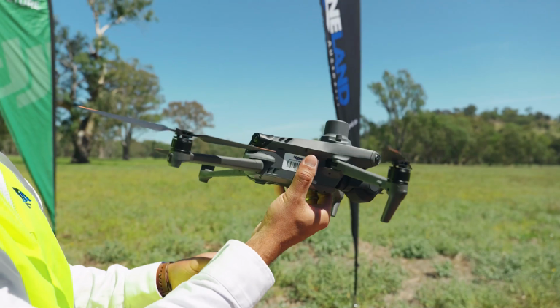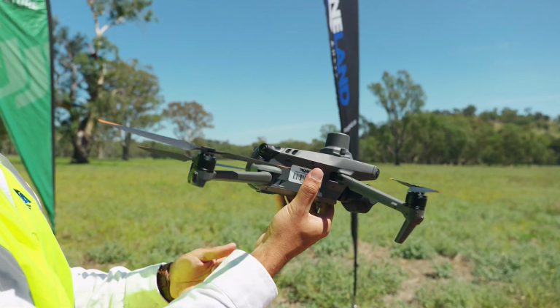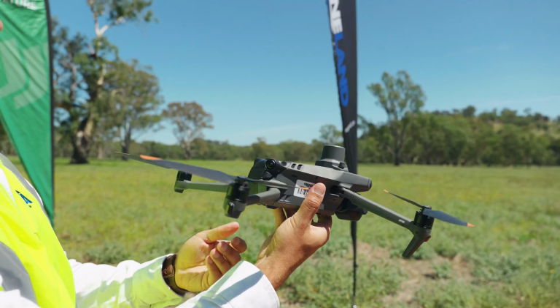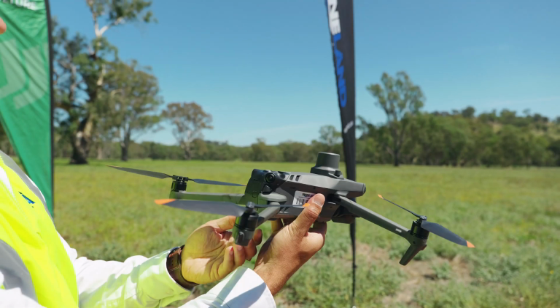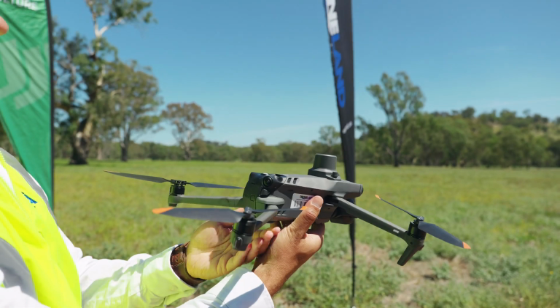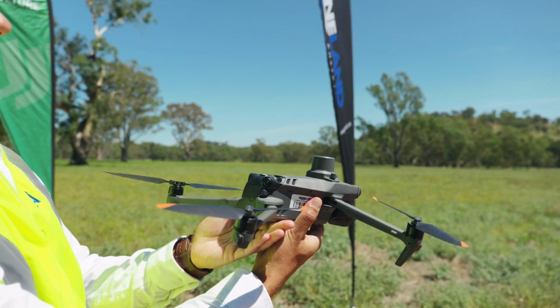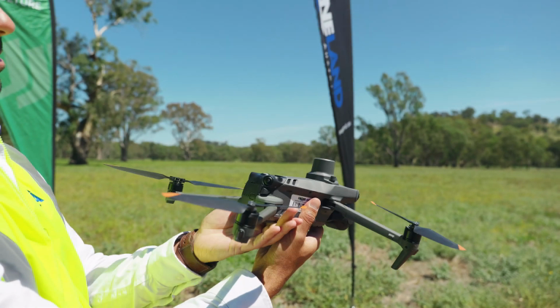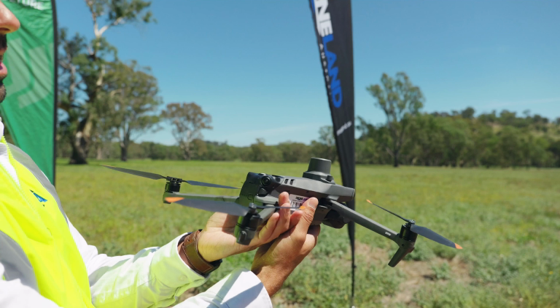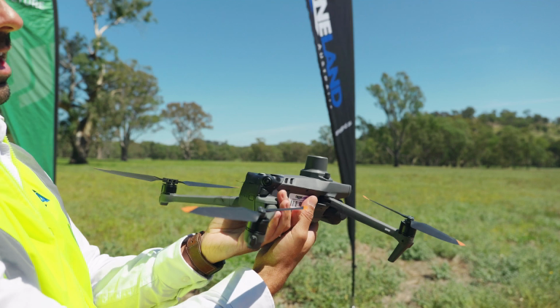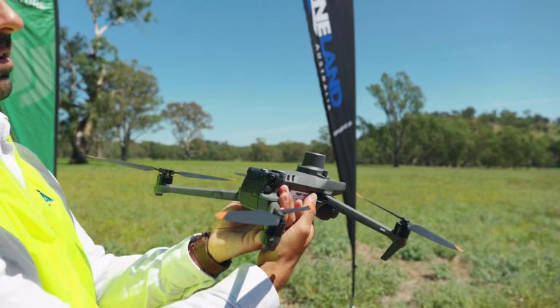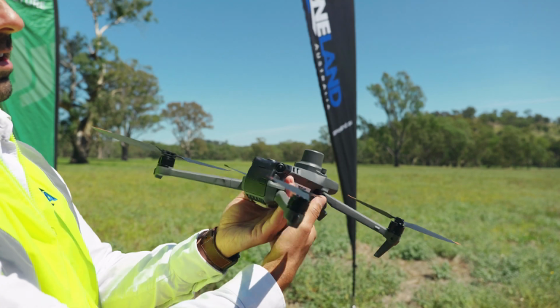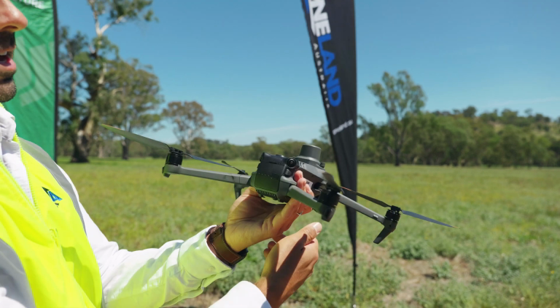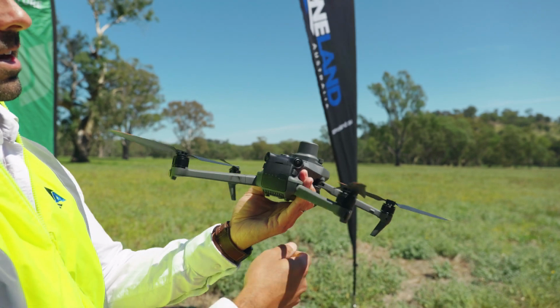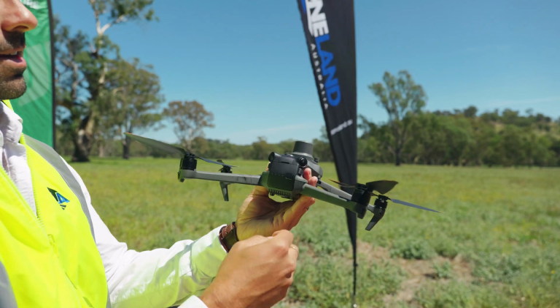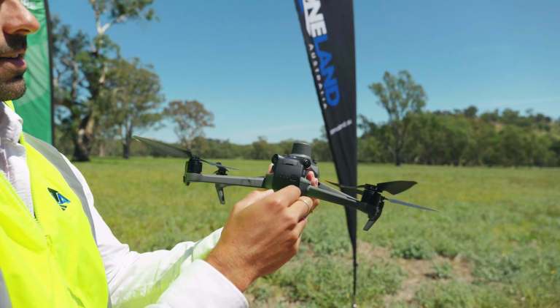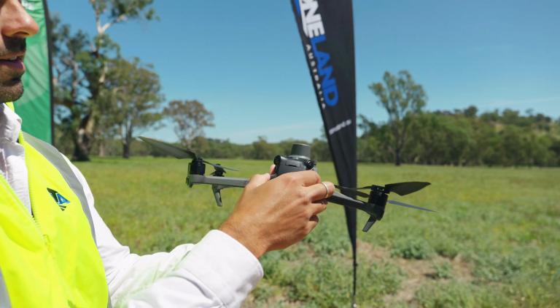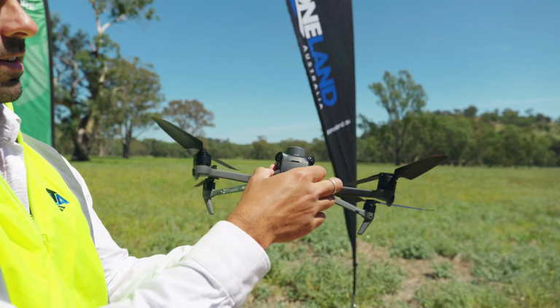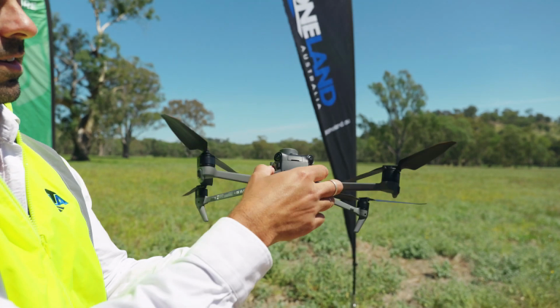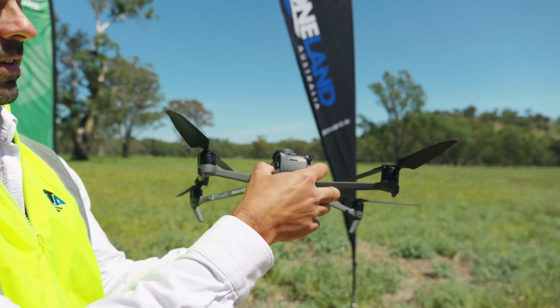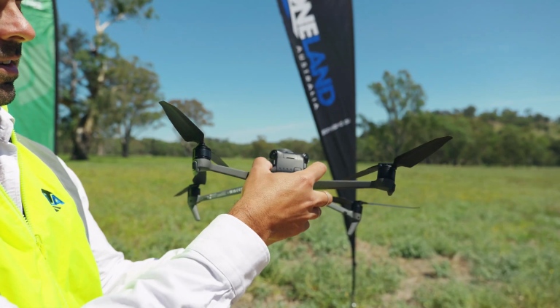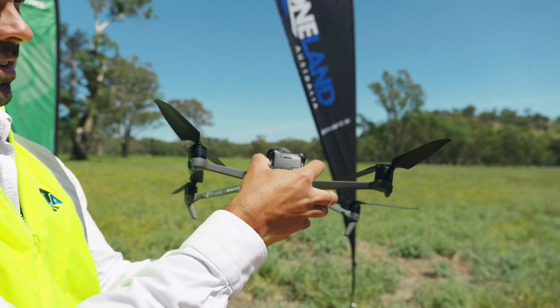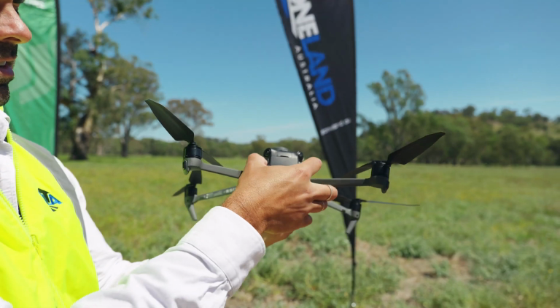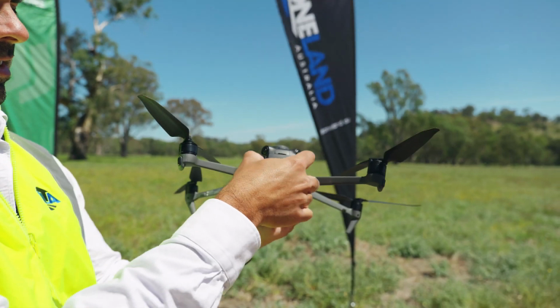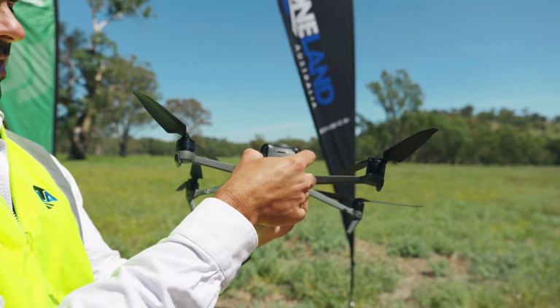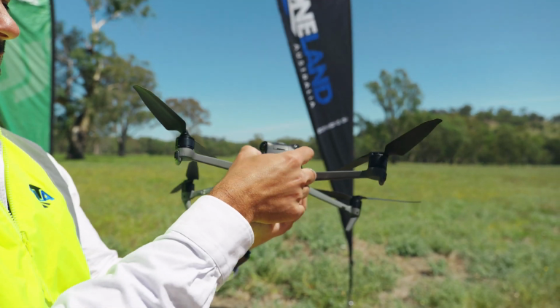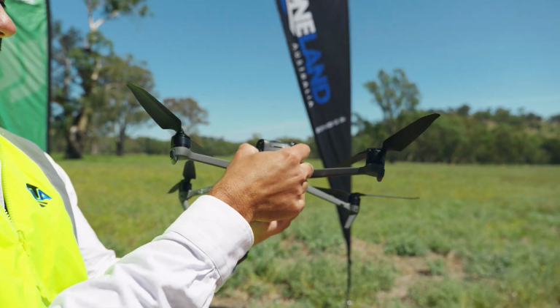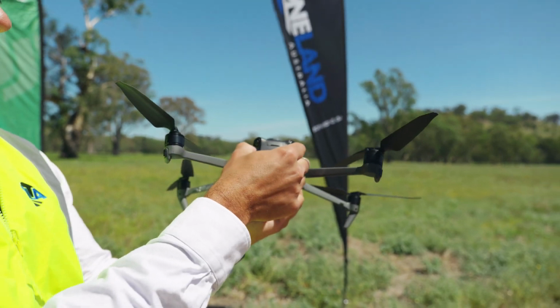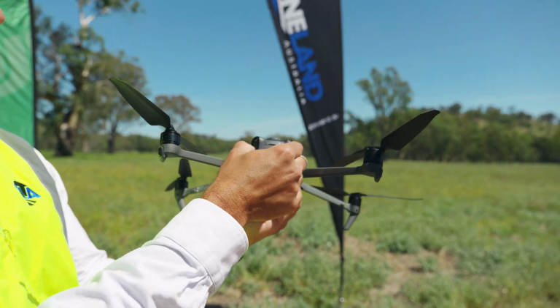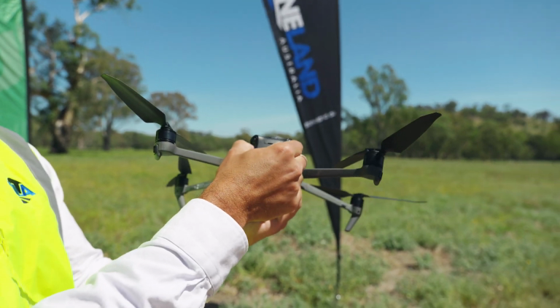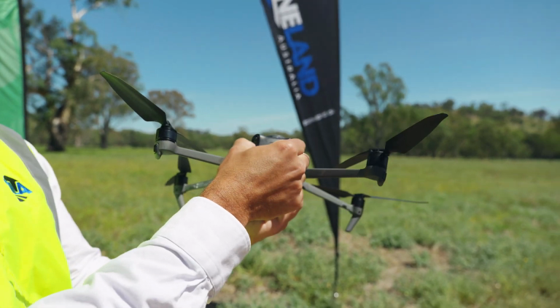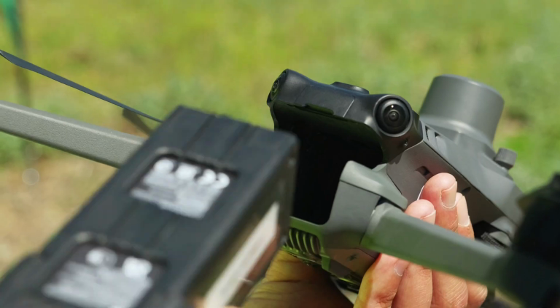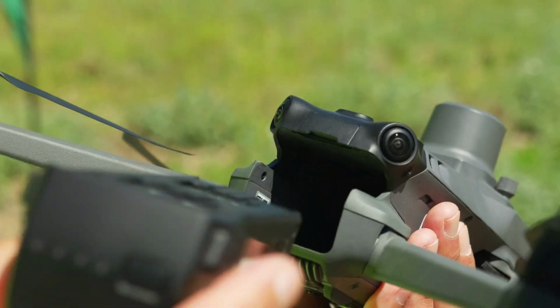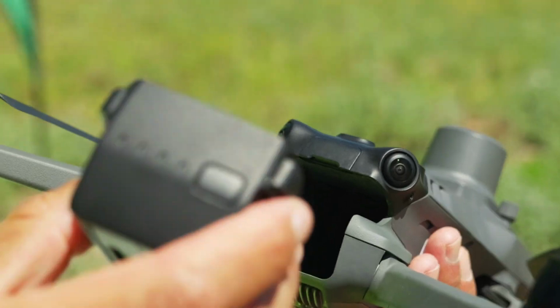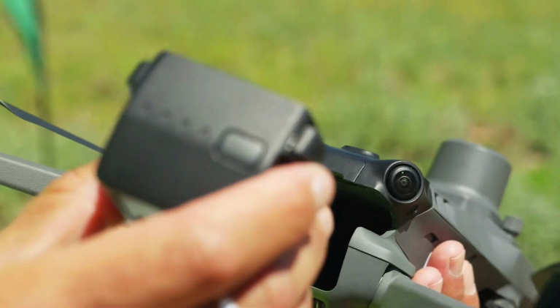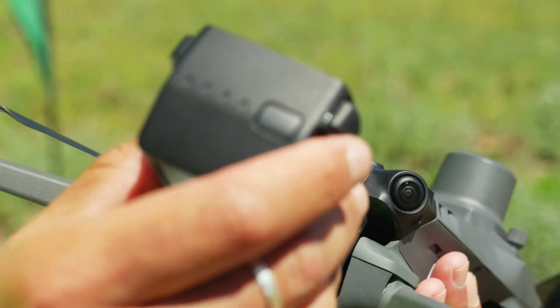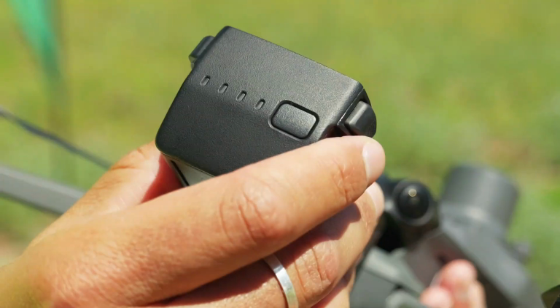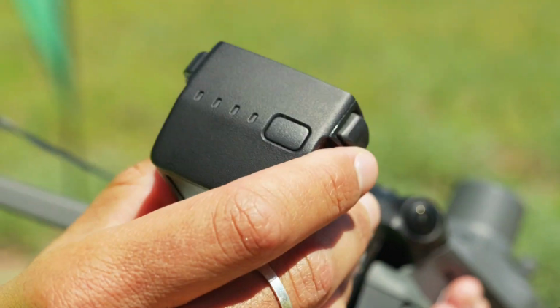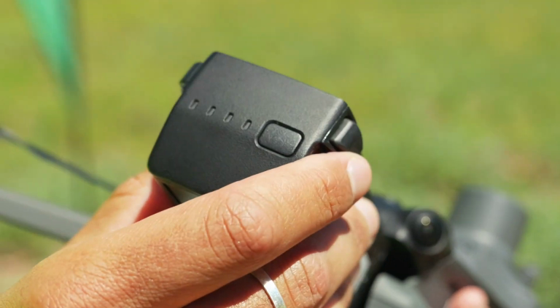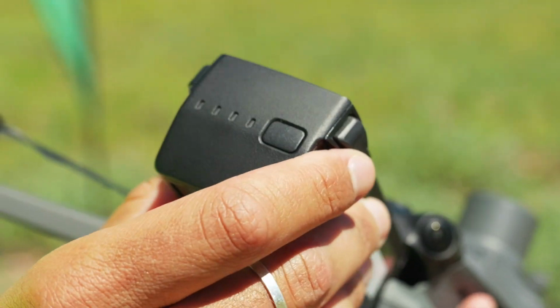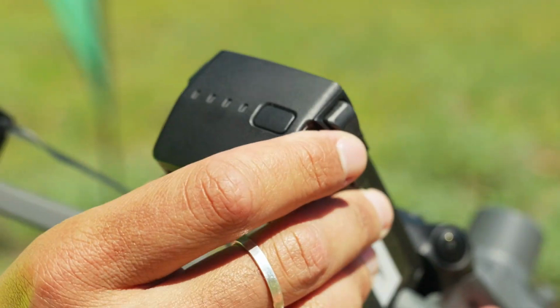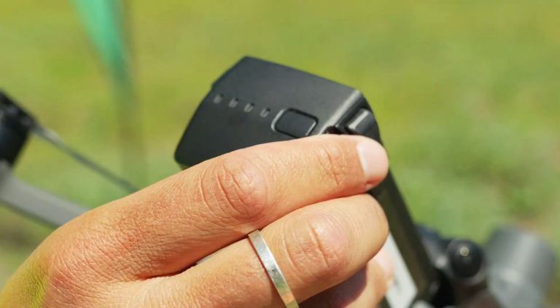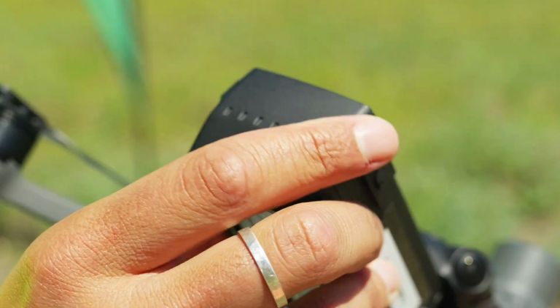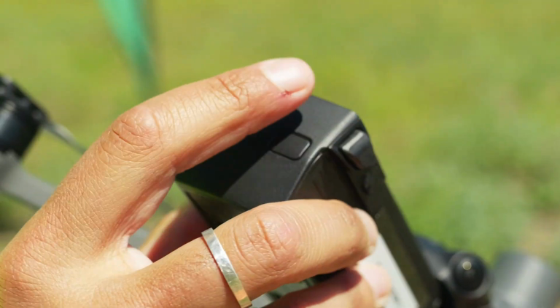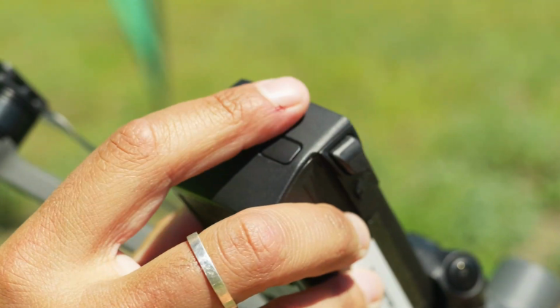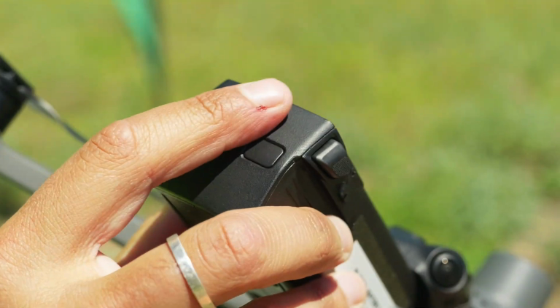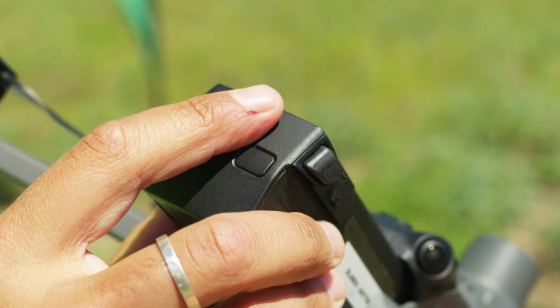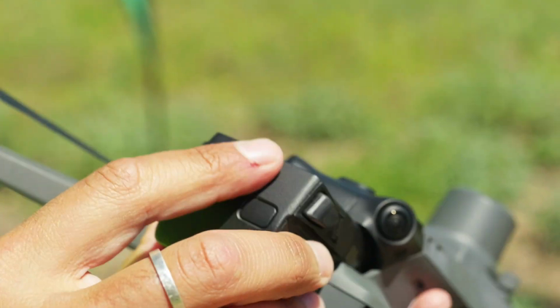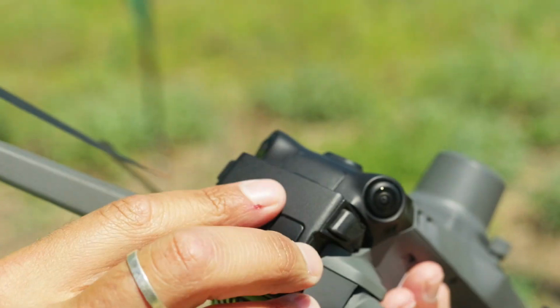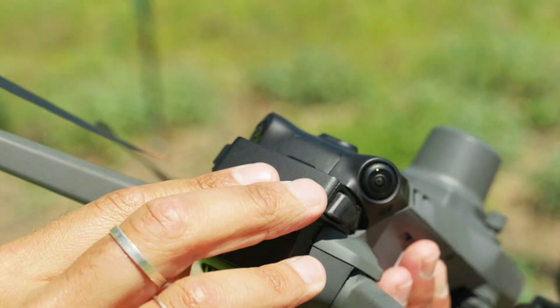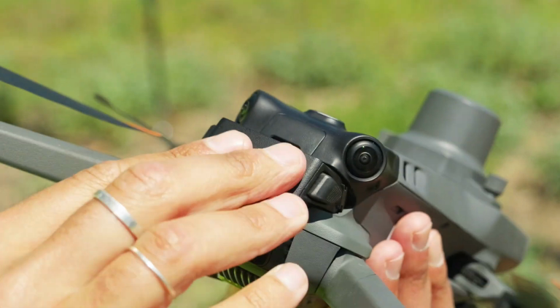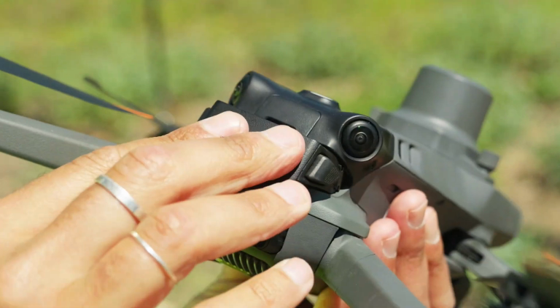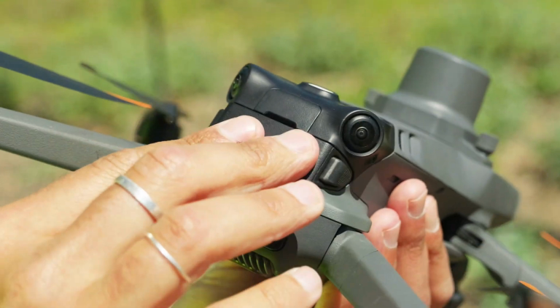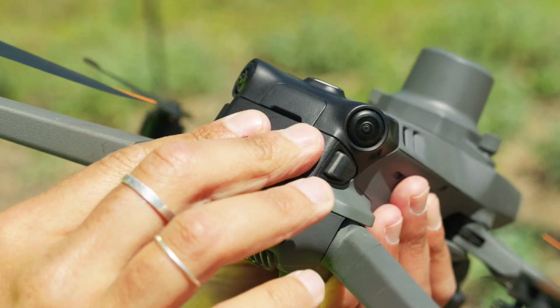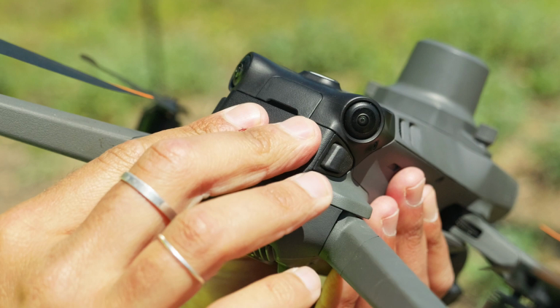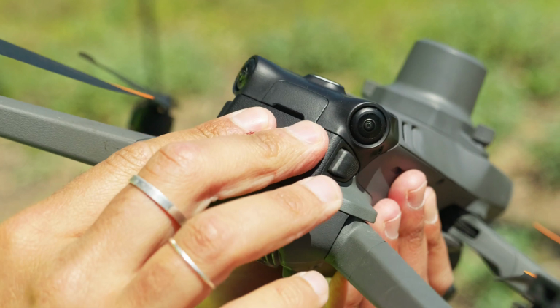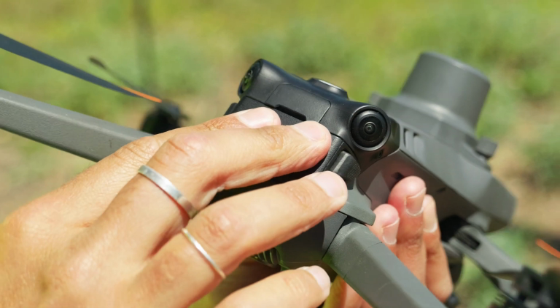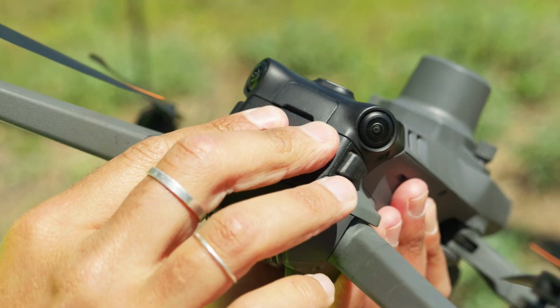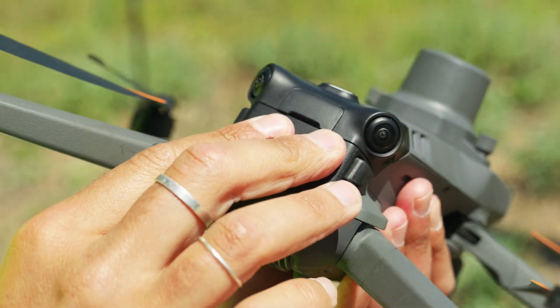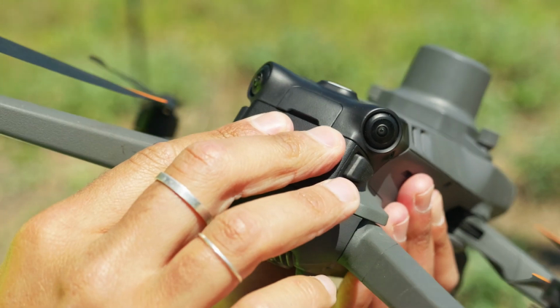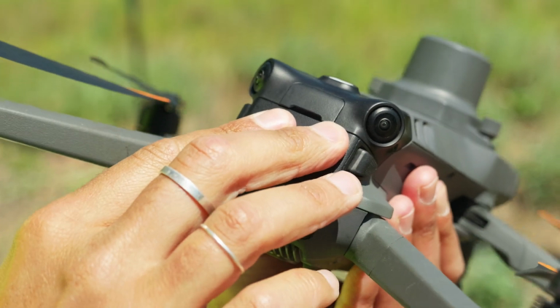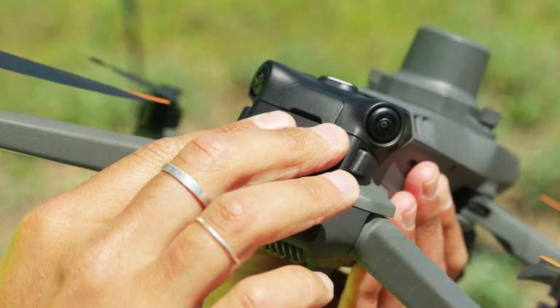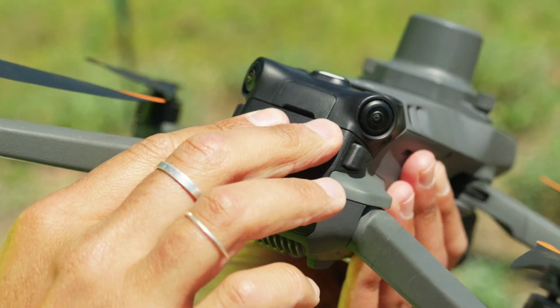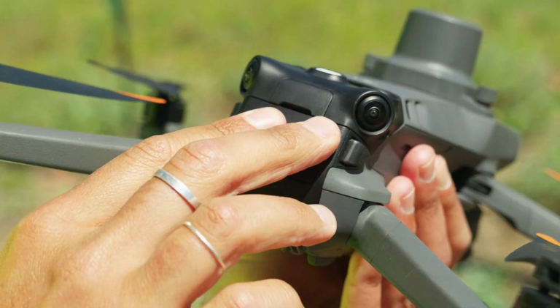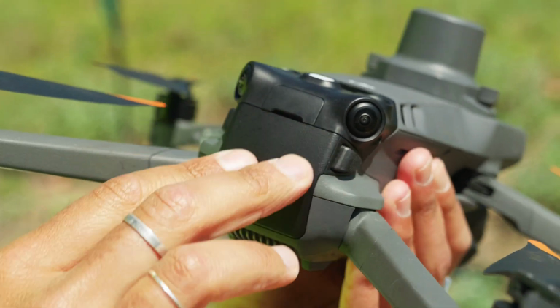The battery is held just in the back of the drone. This battery takes about 90 minutes to charge.